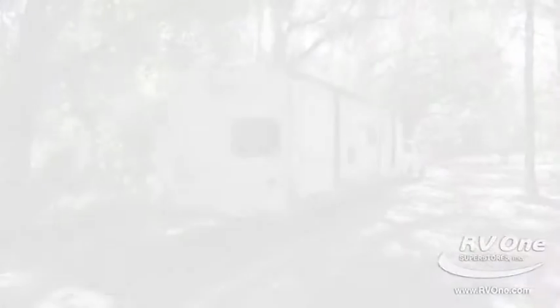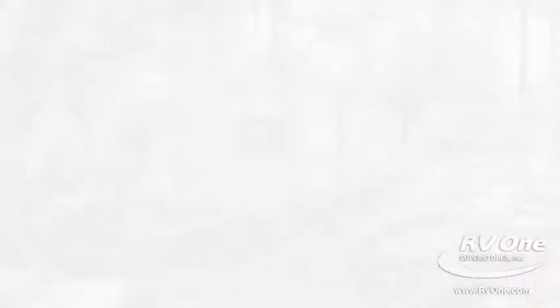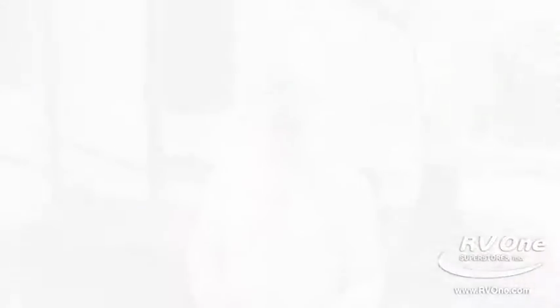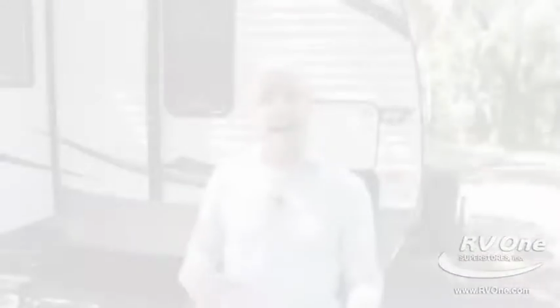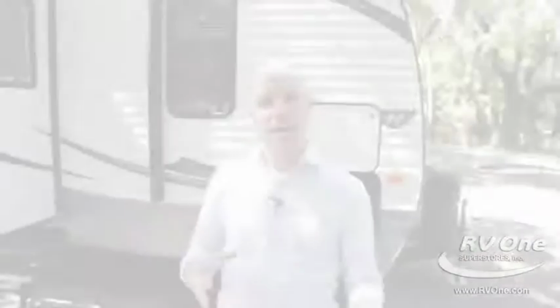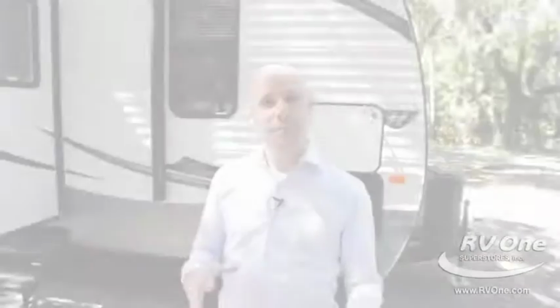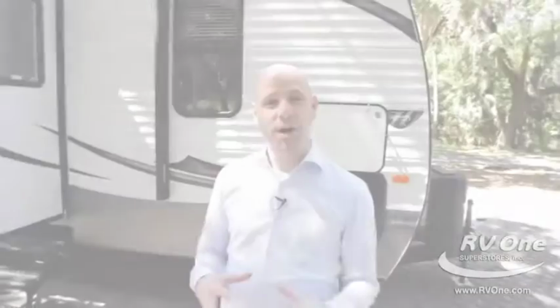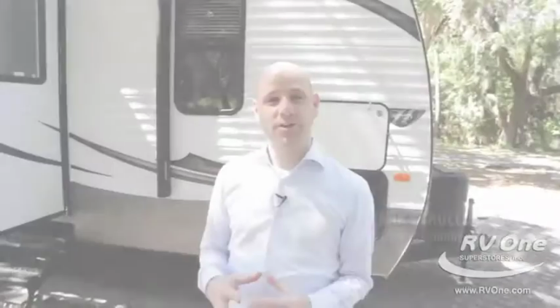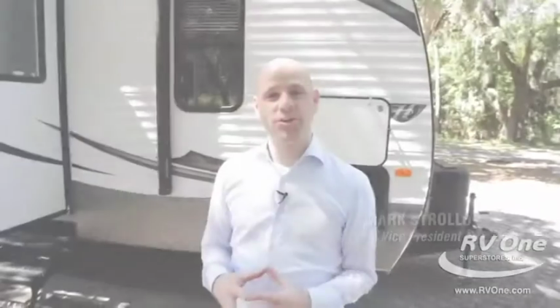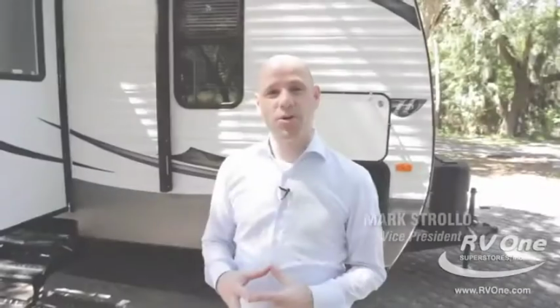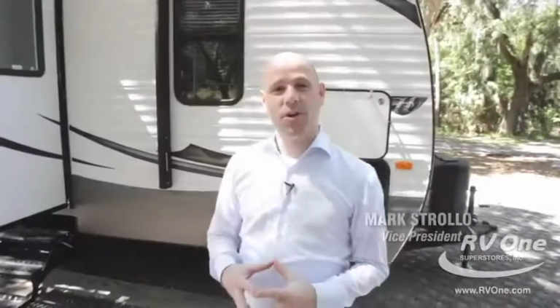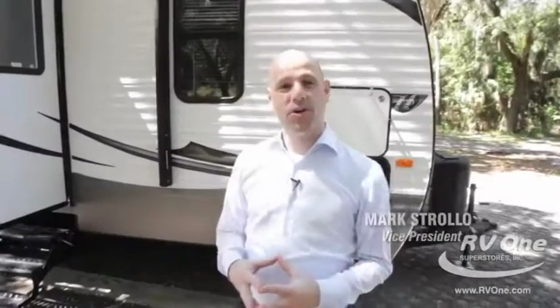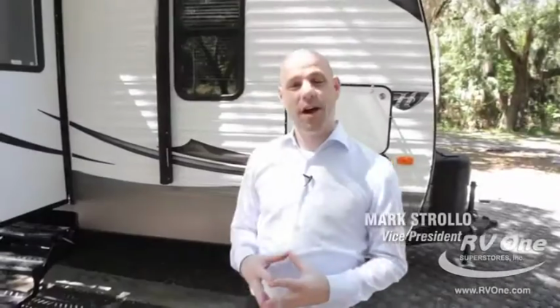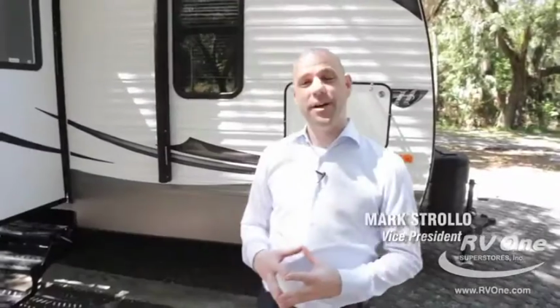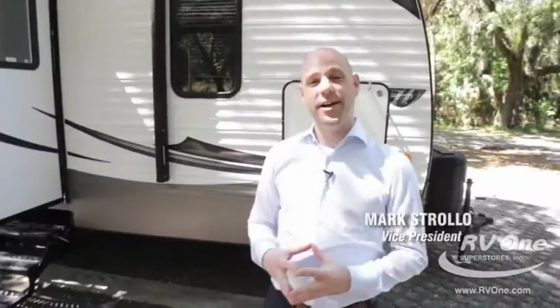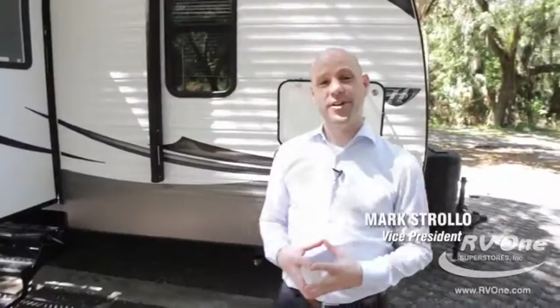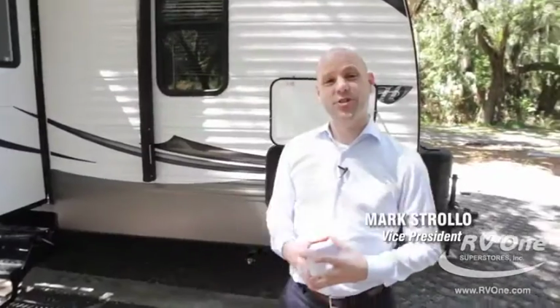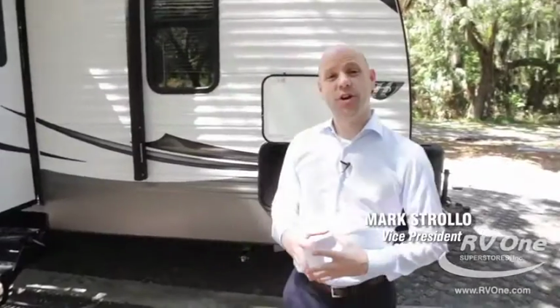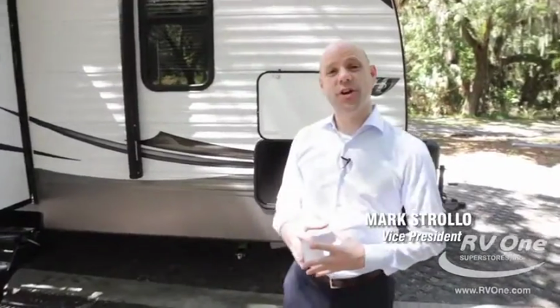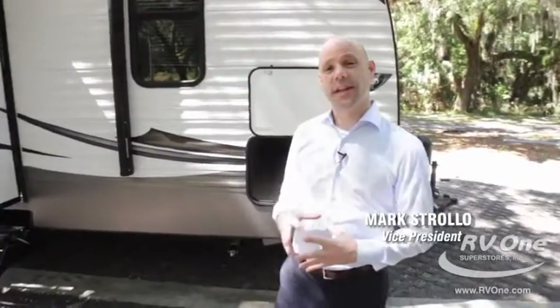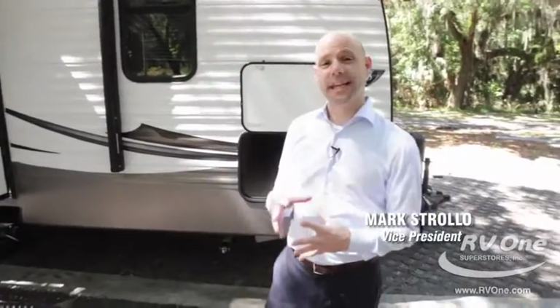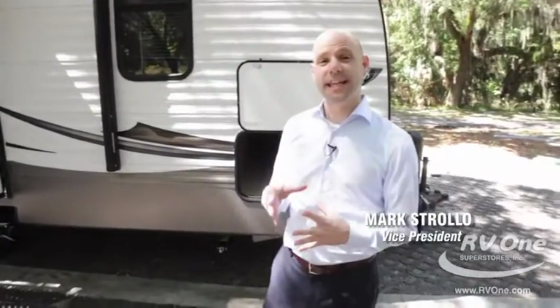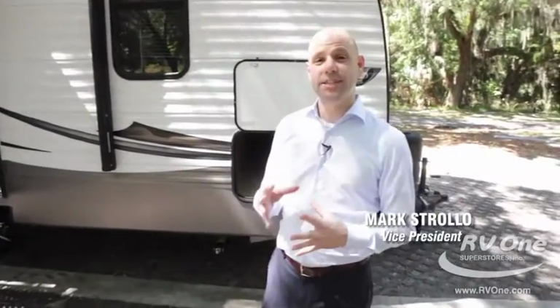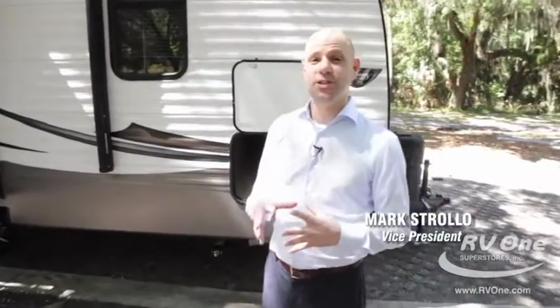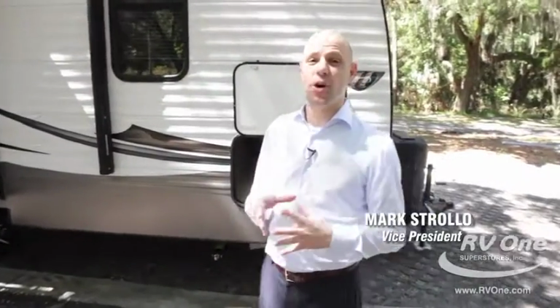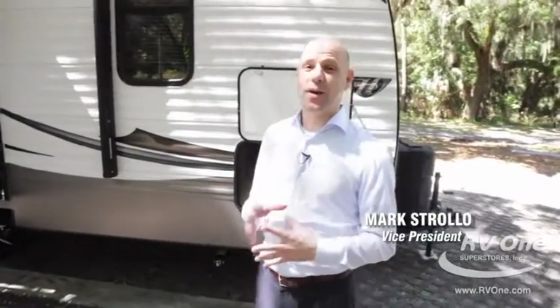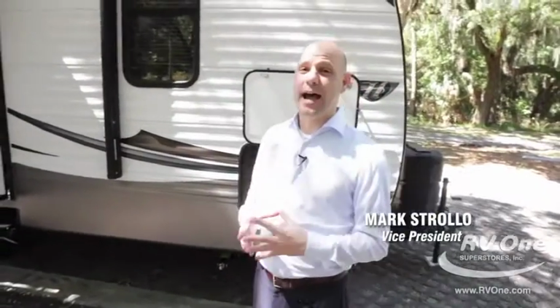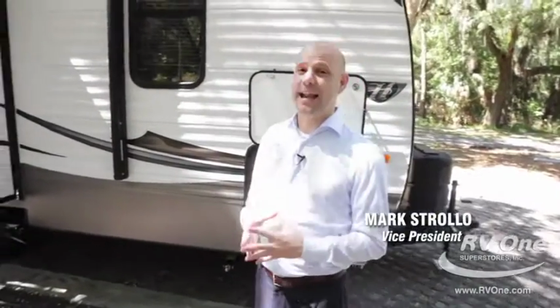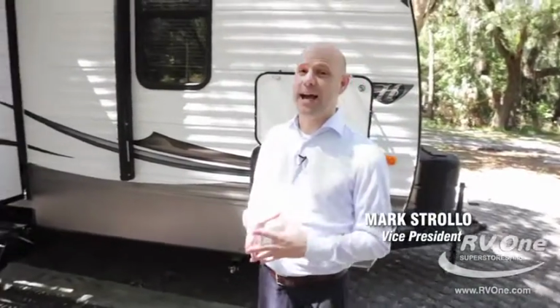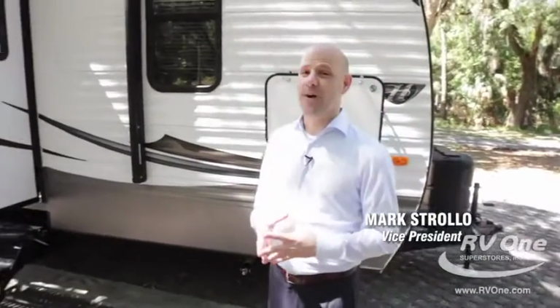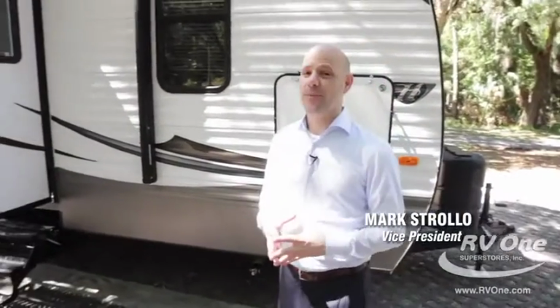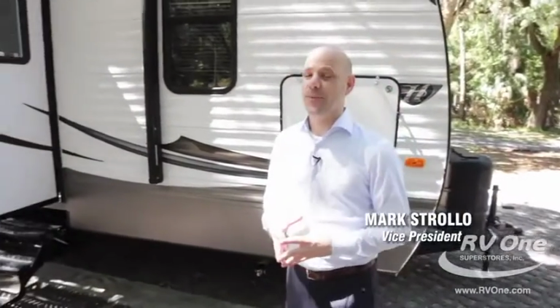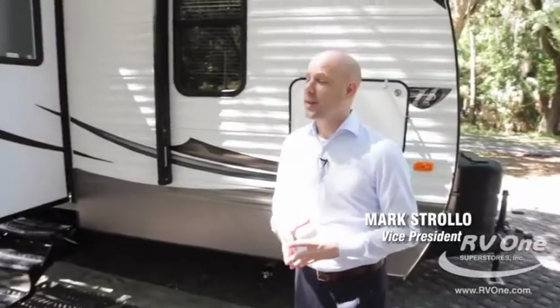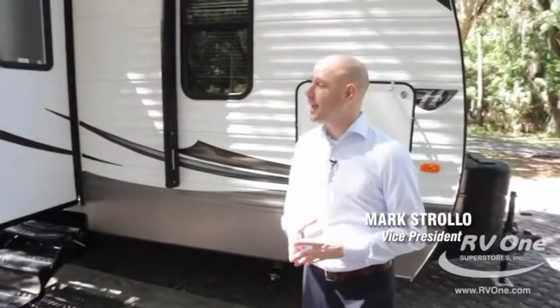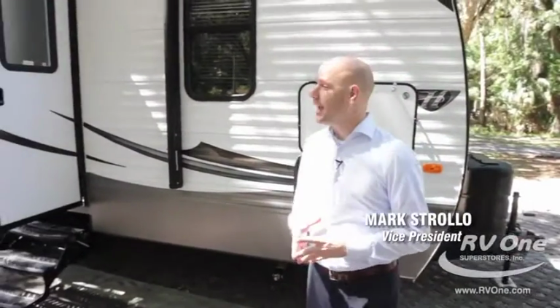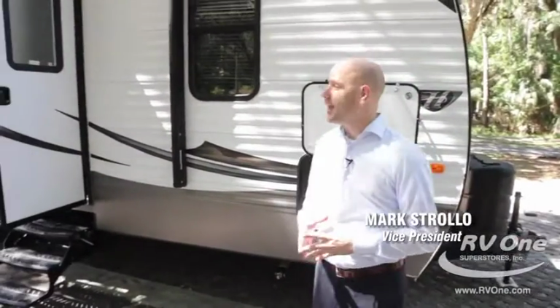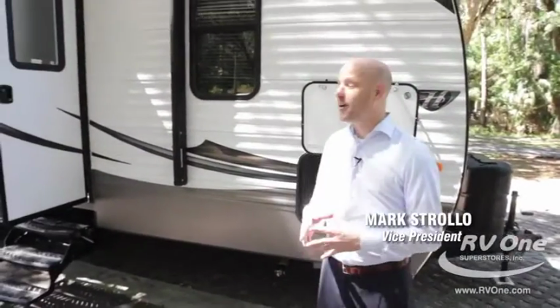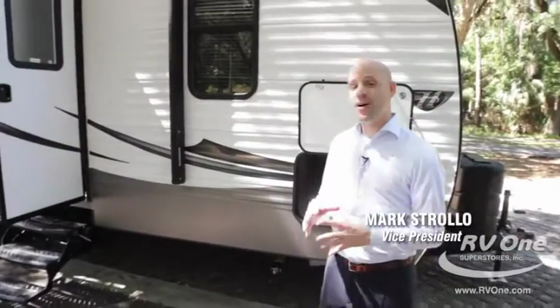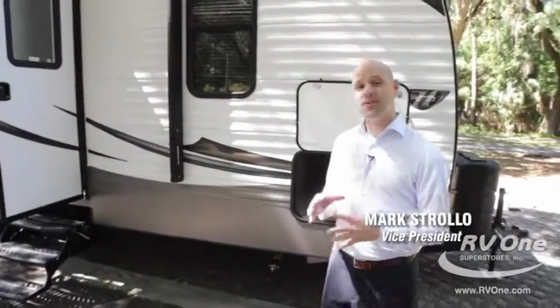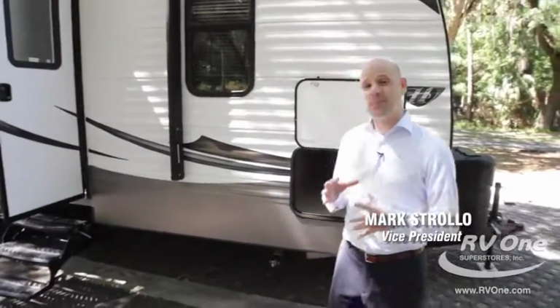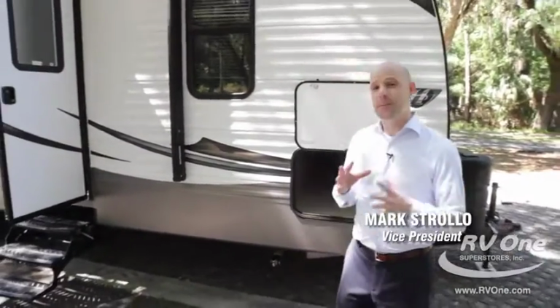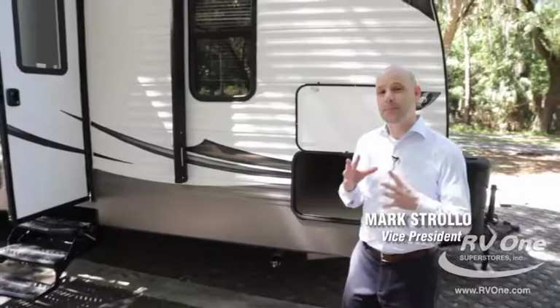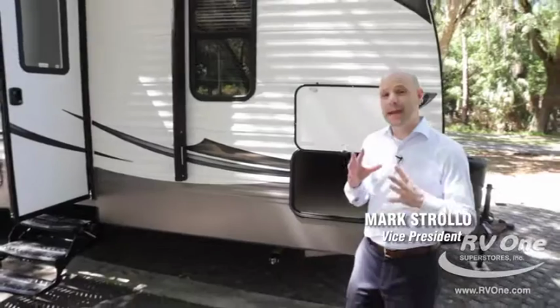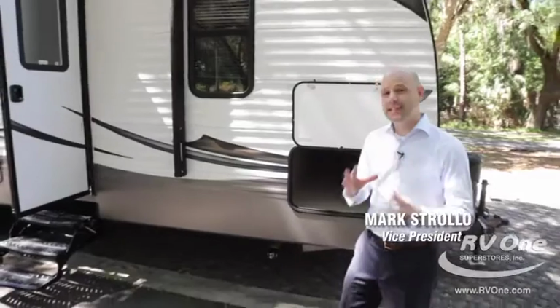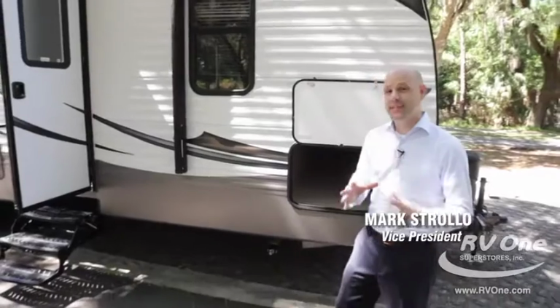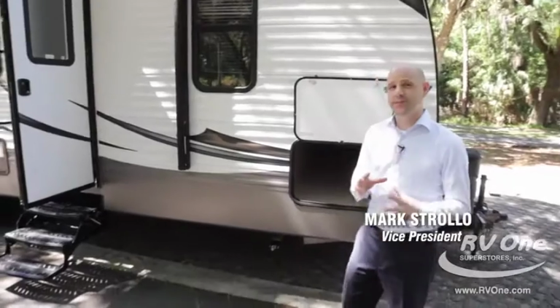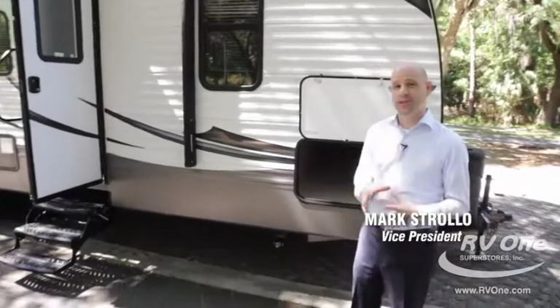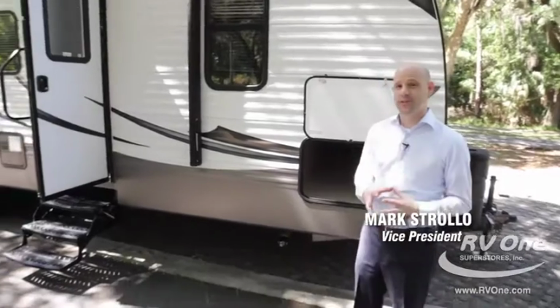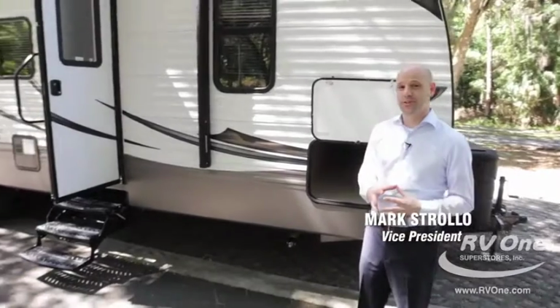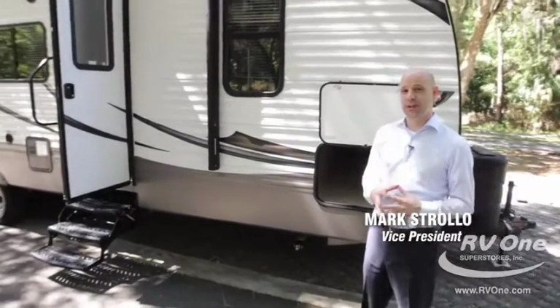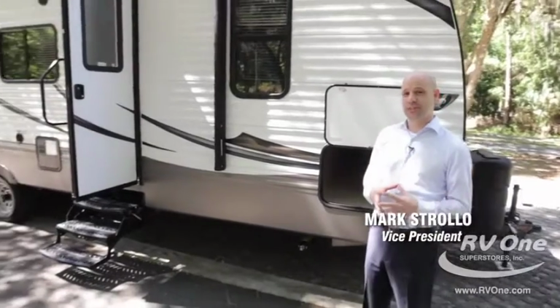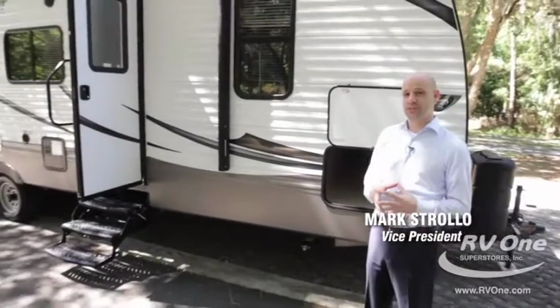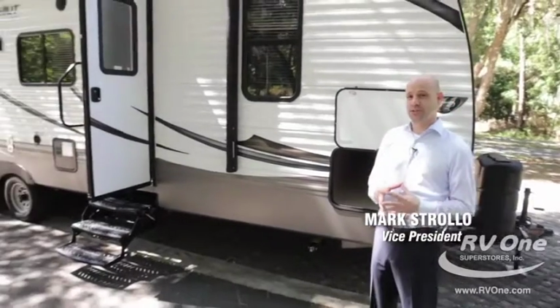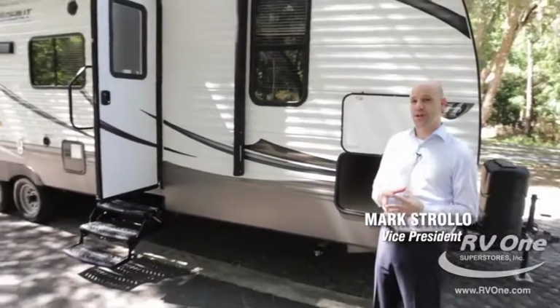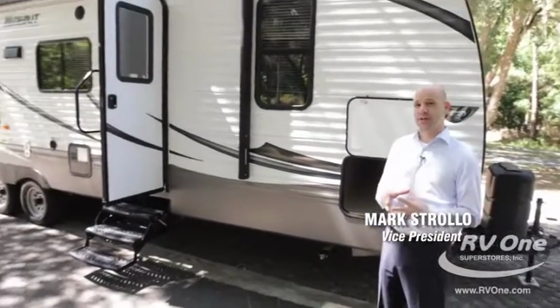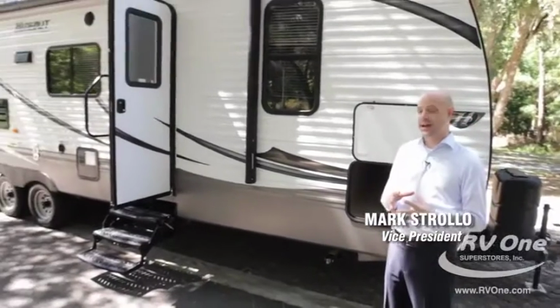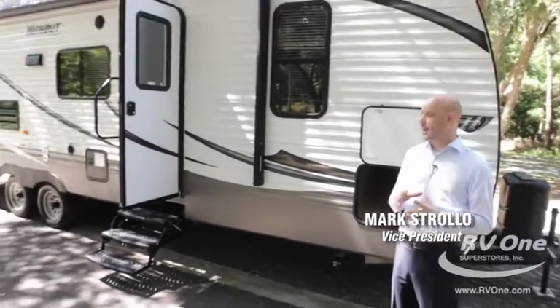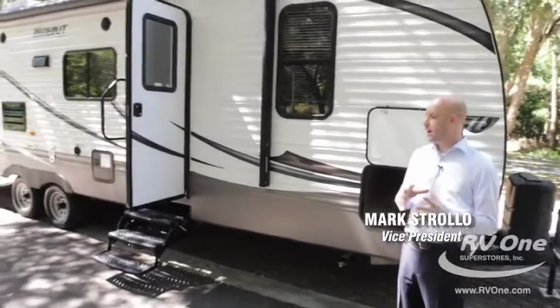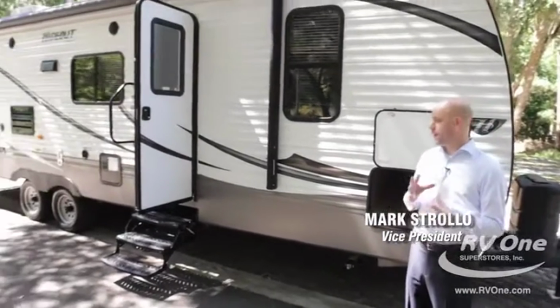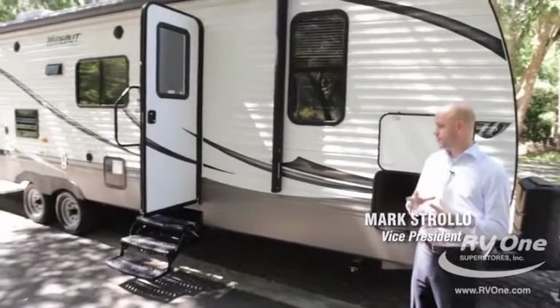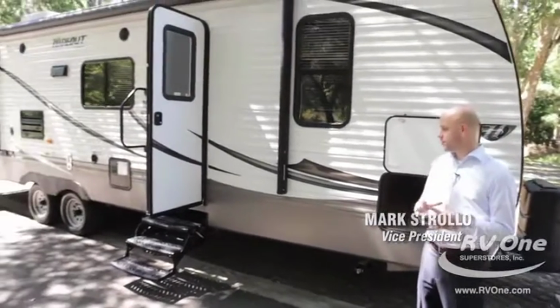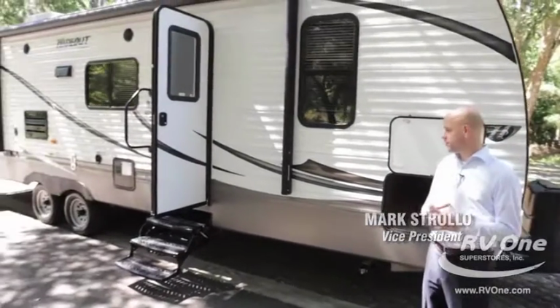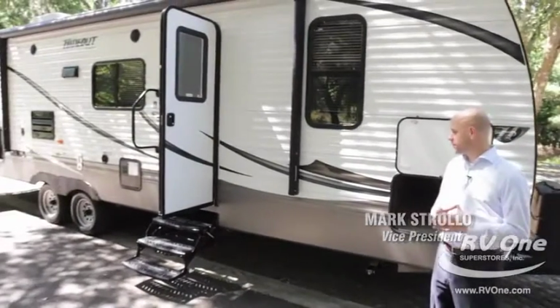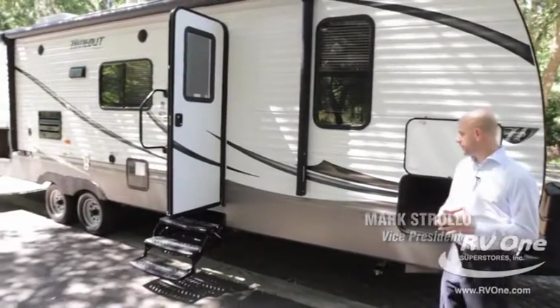Hi, I'm Mark Strolo and I'm here to show you the Keystone Hideout. There are some amazing features on this trailer and I can't wait to show them to you.